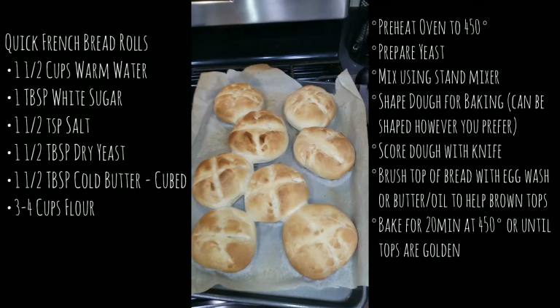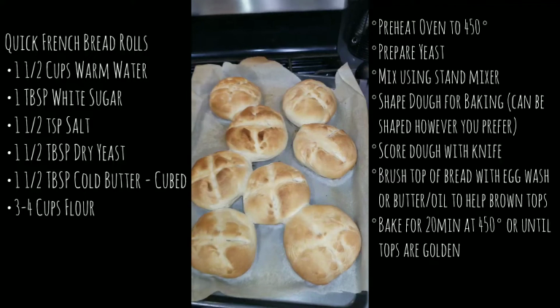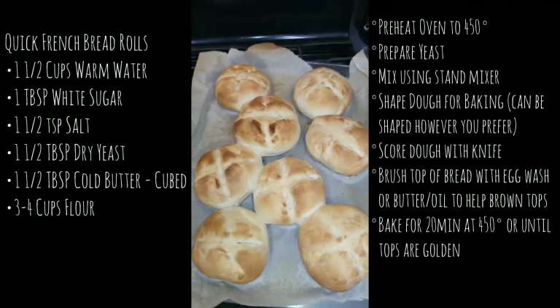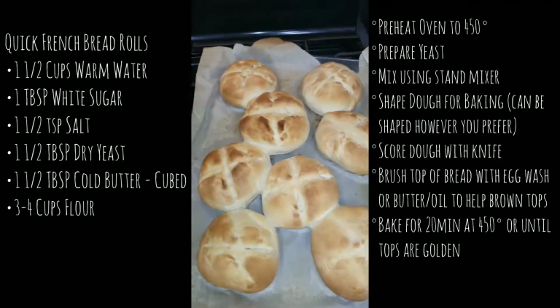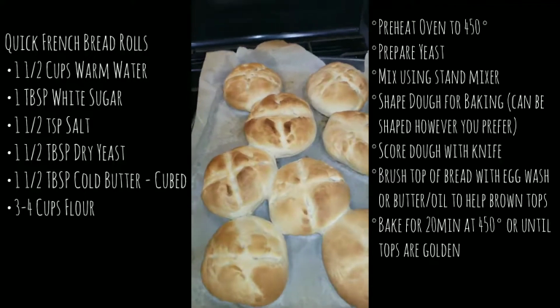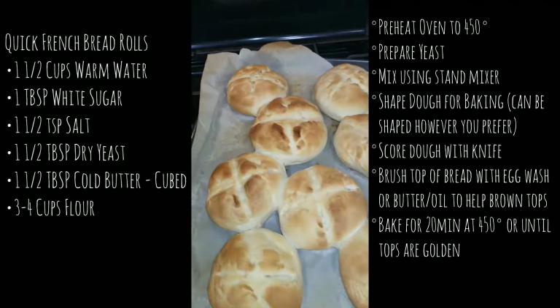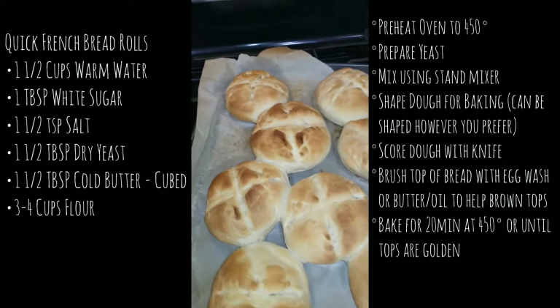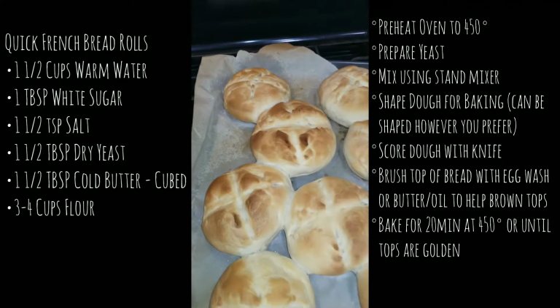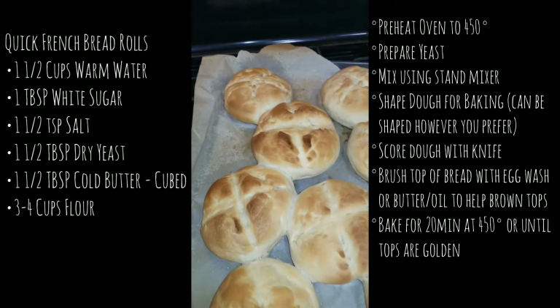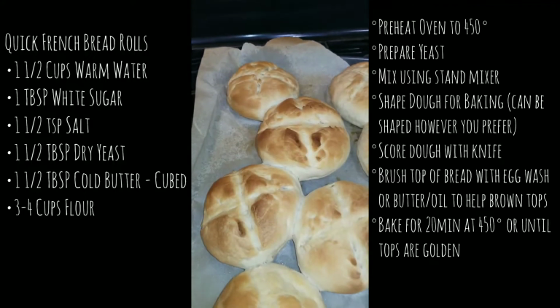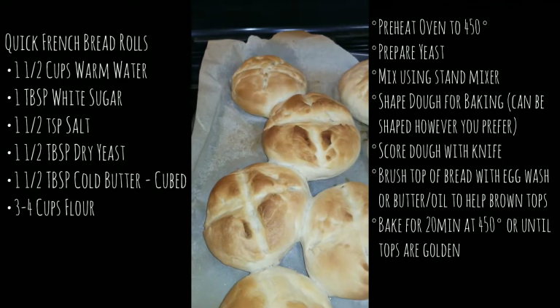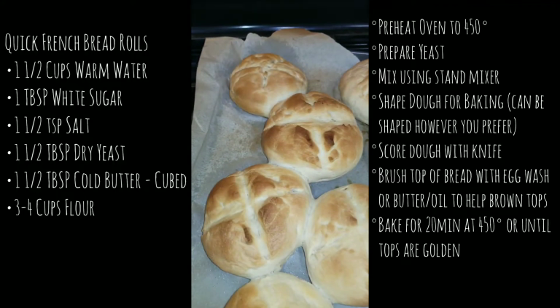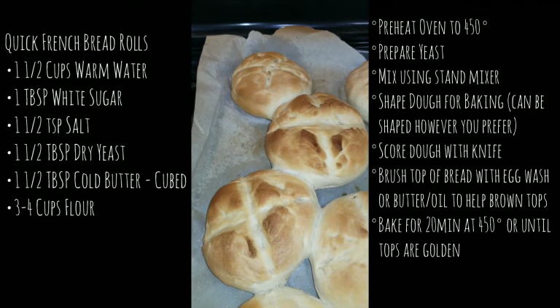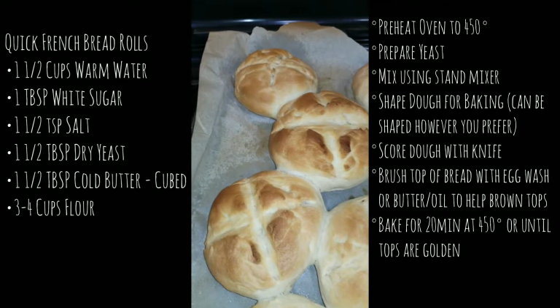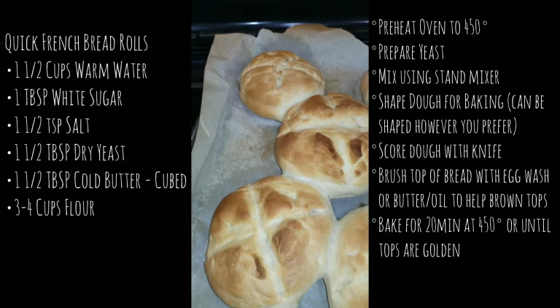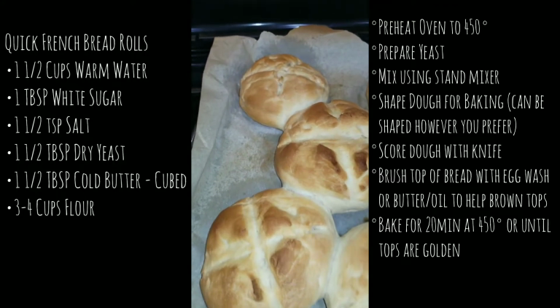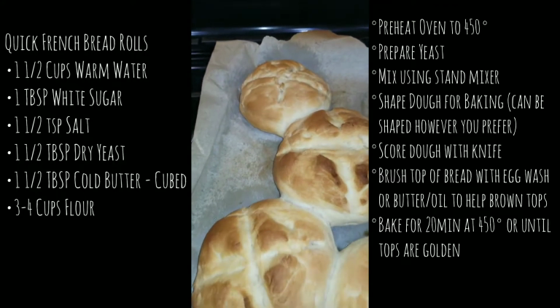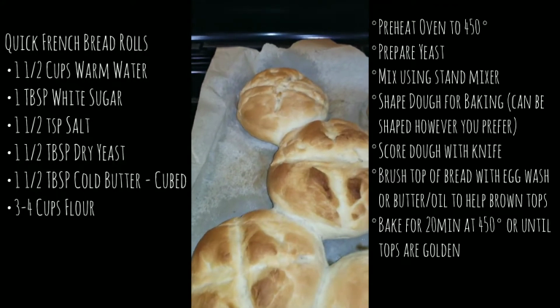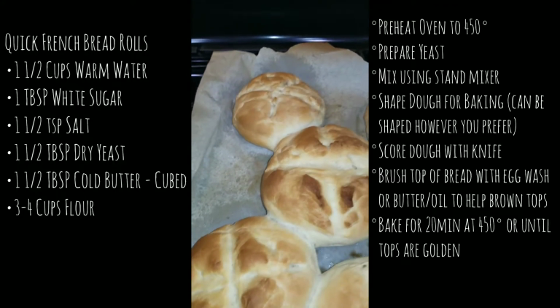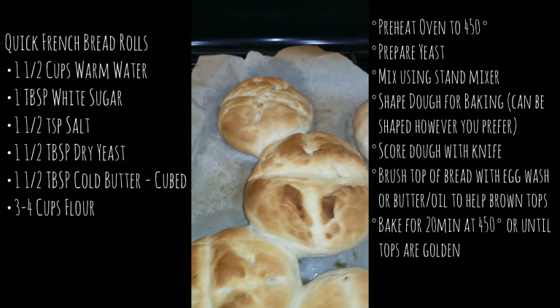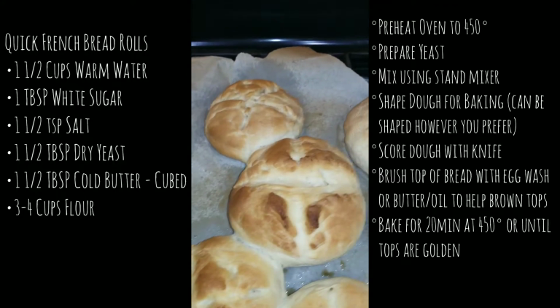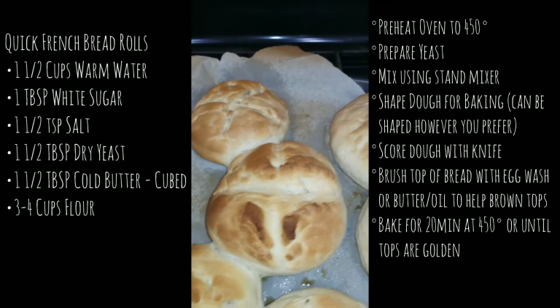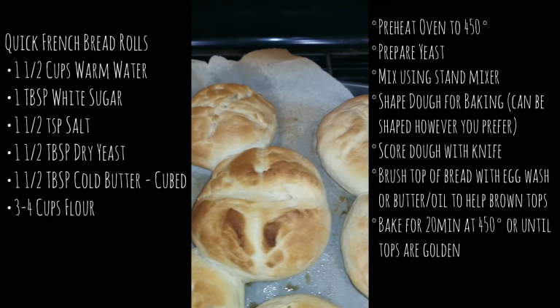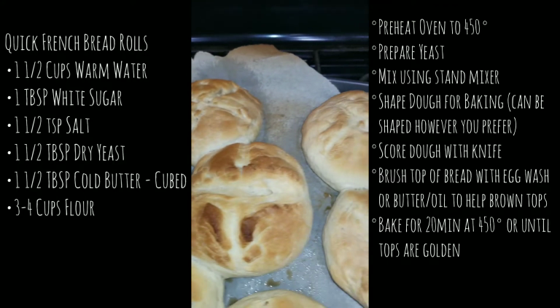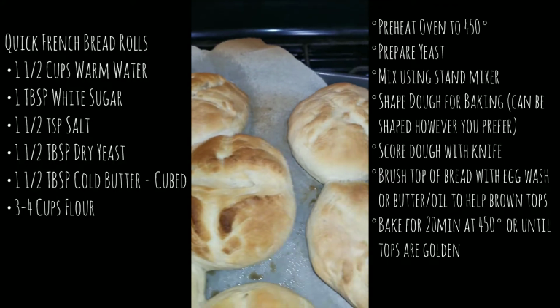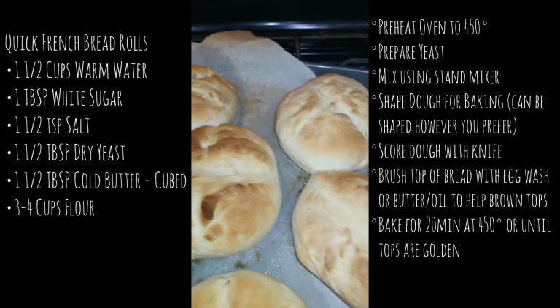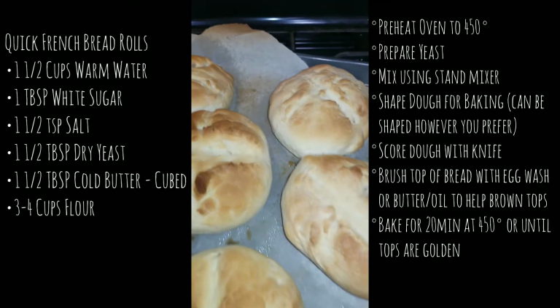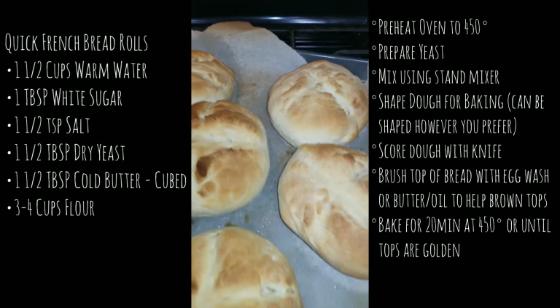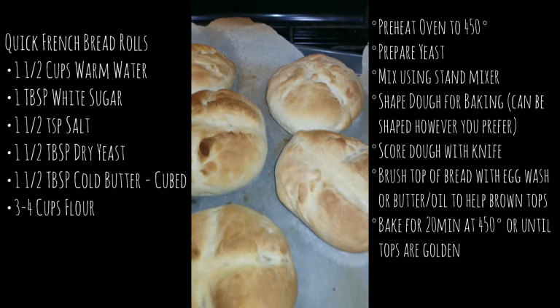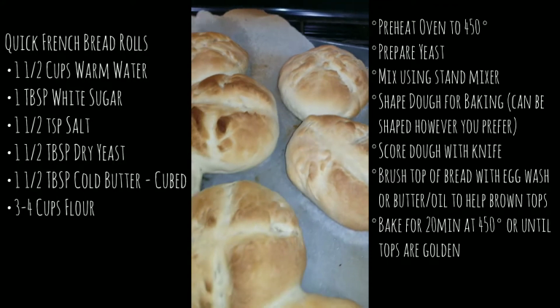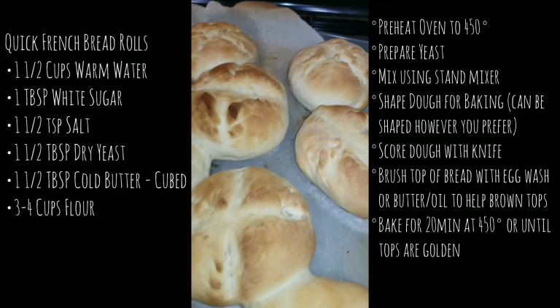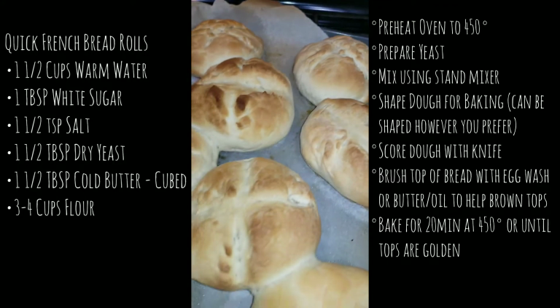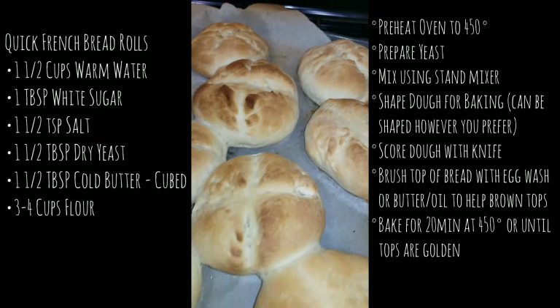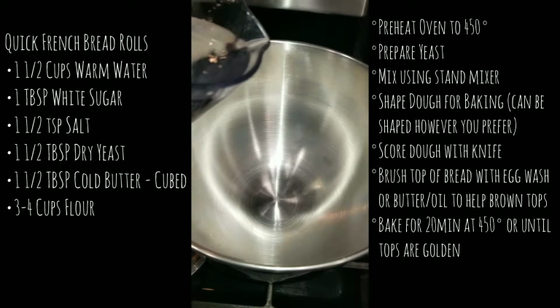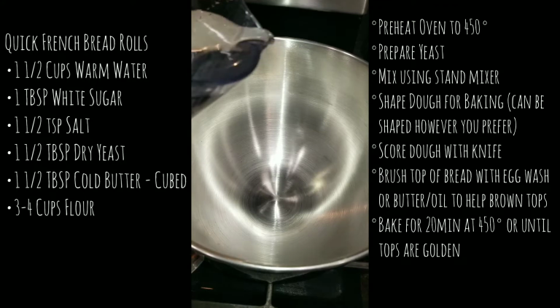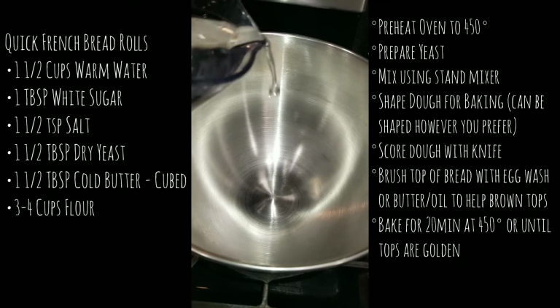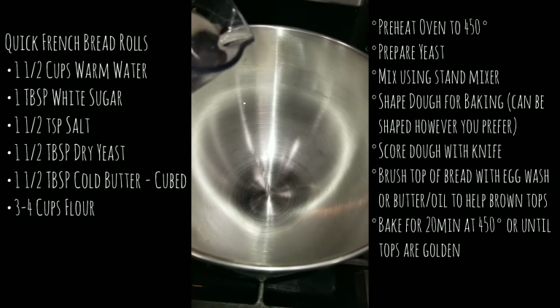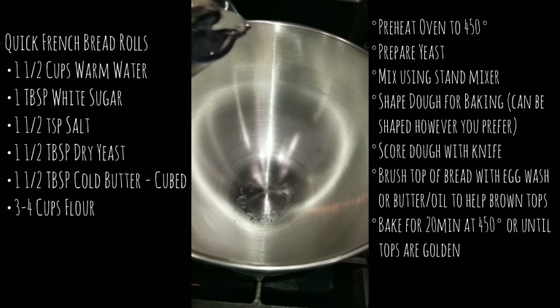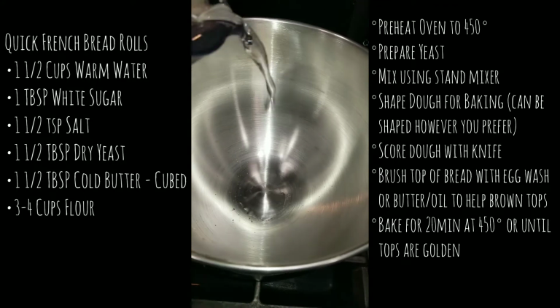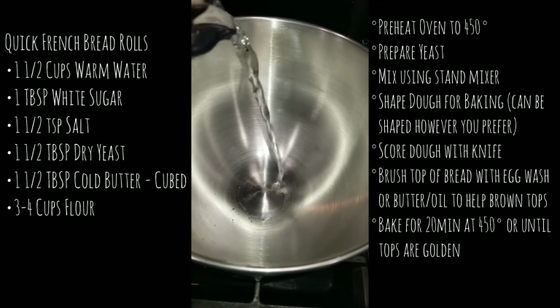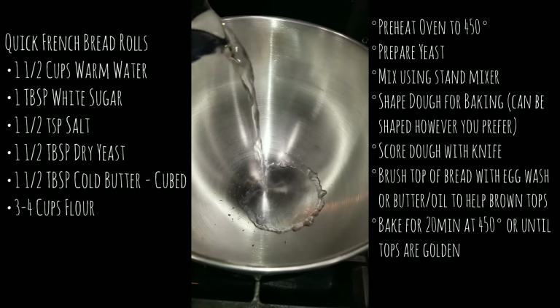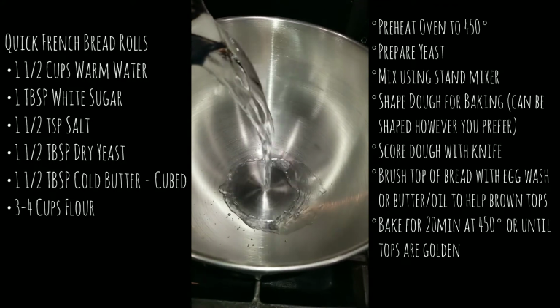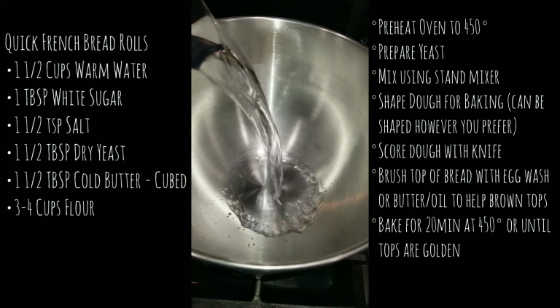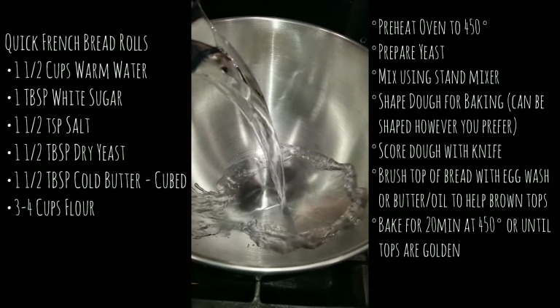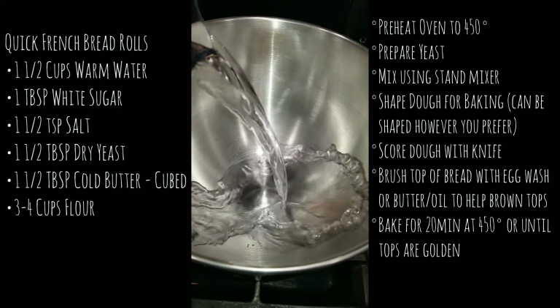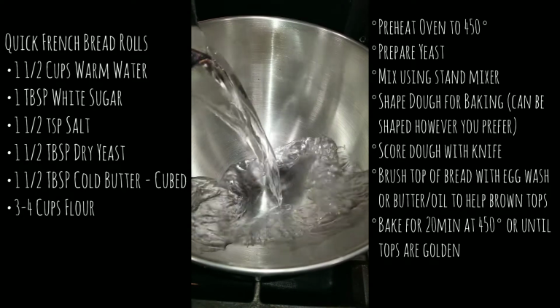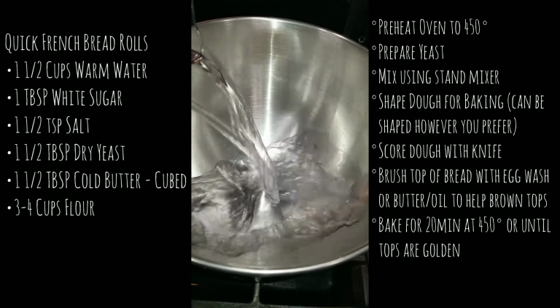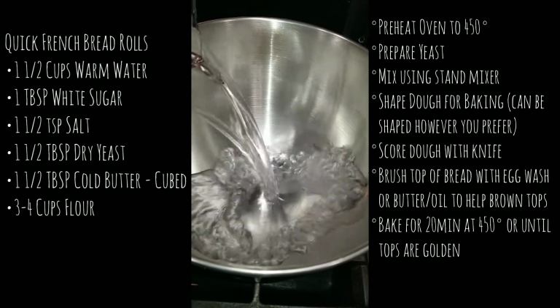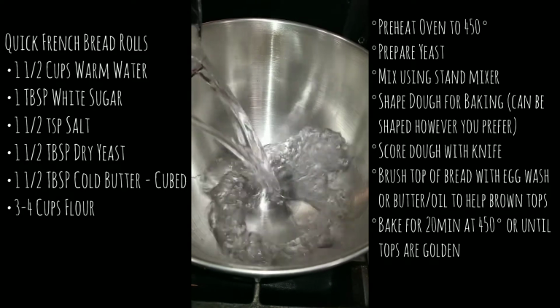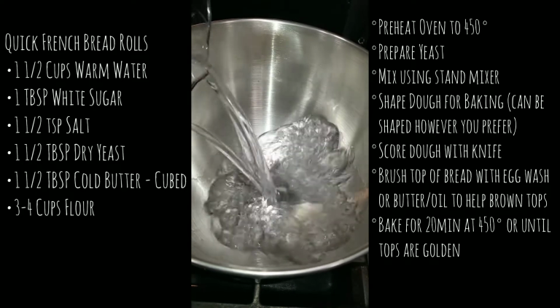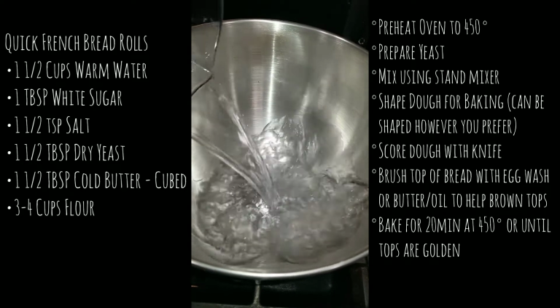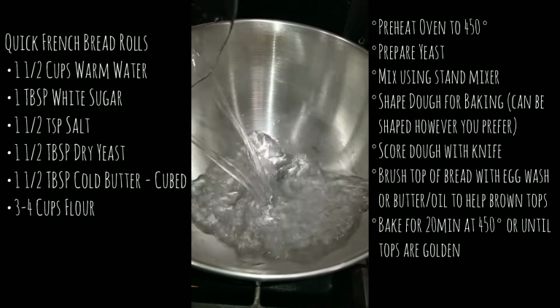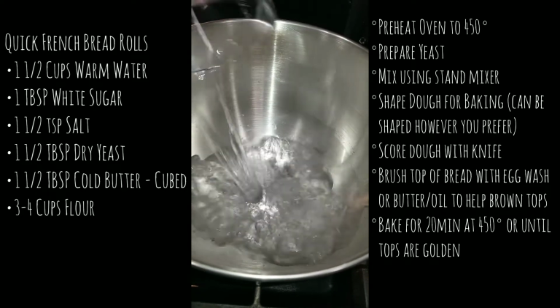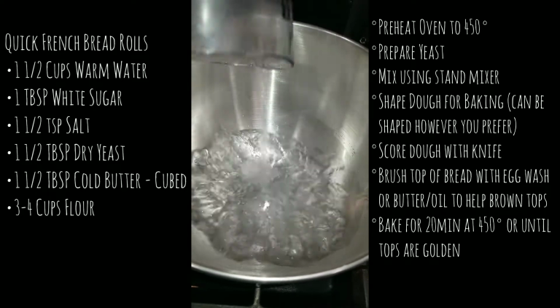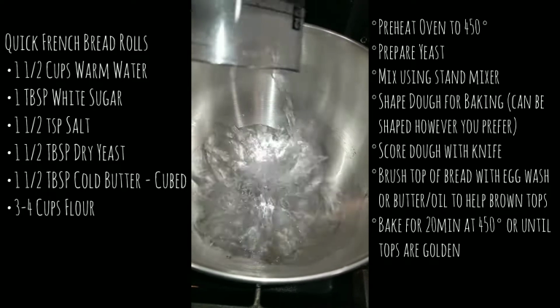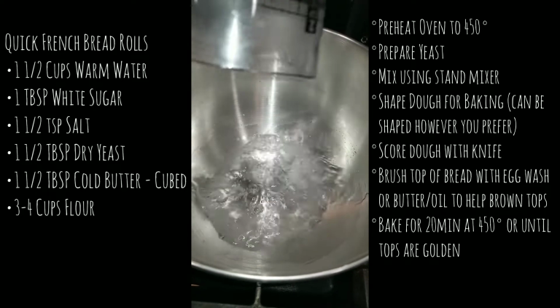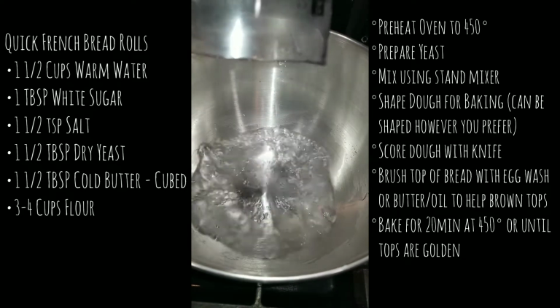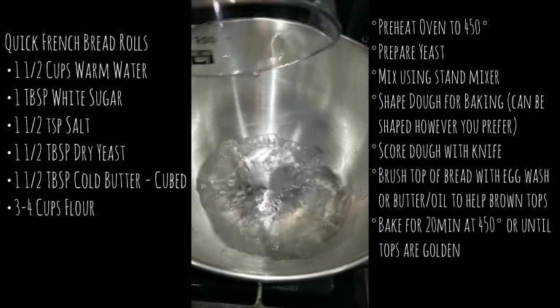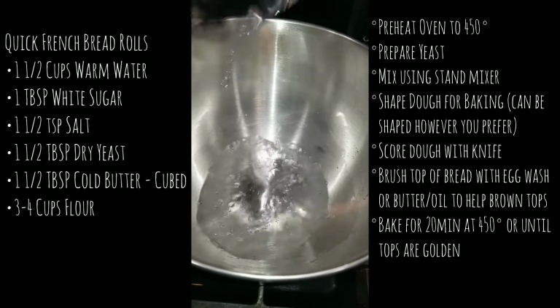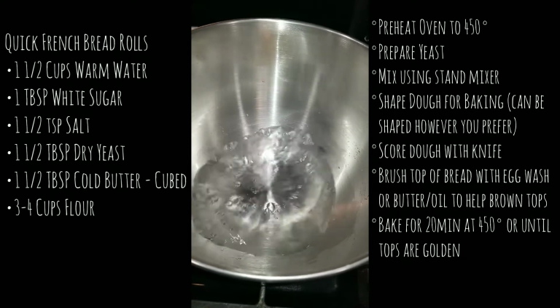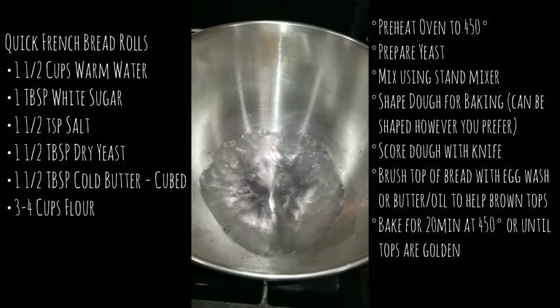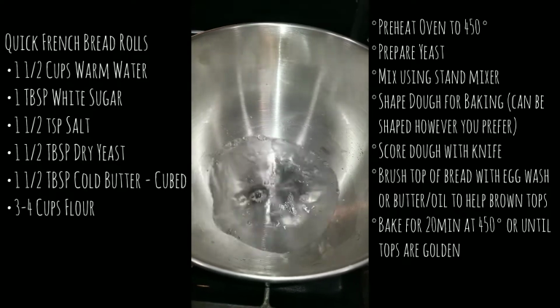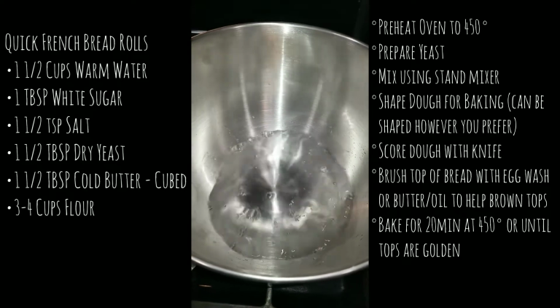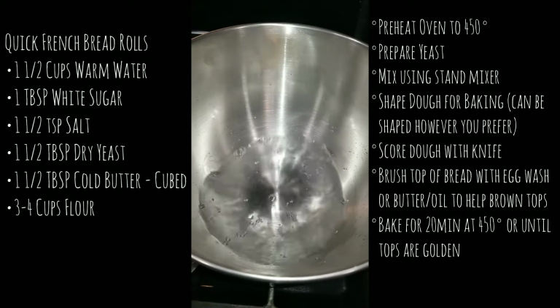Welcome to Cooking with Amanda. Today I'm going to show you how to make these quick dinner rolls. They're French bread rolls that take only about an hour.